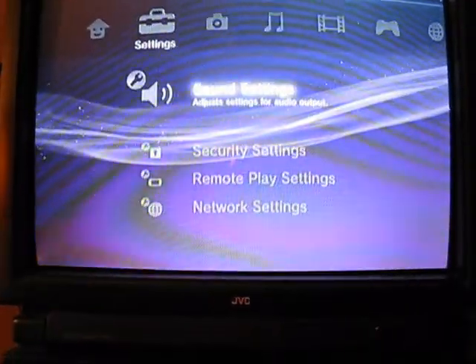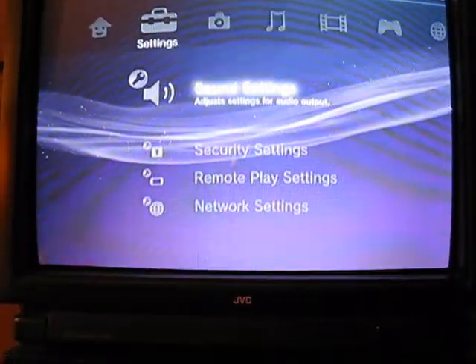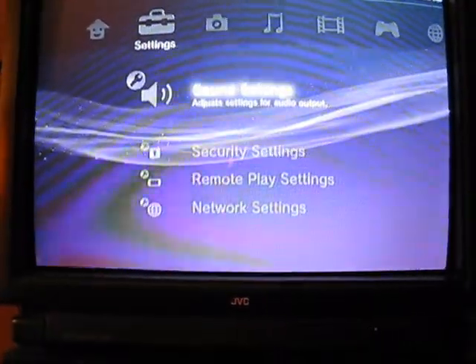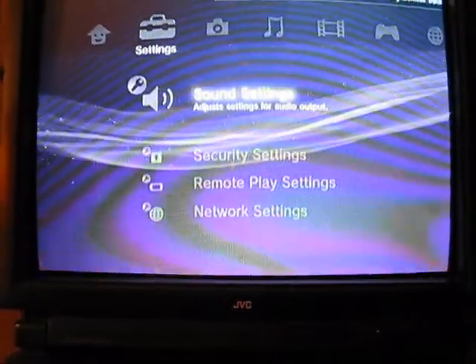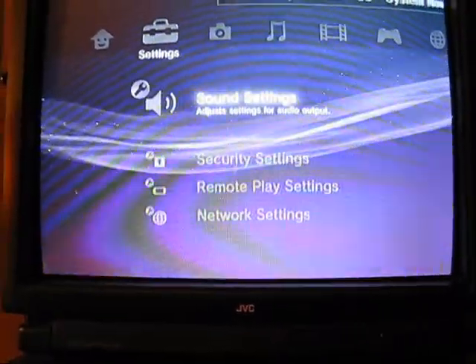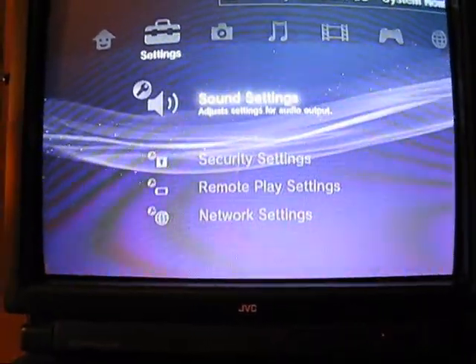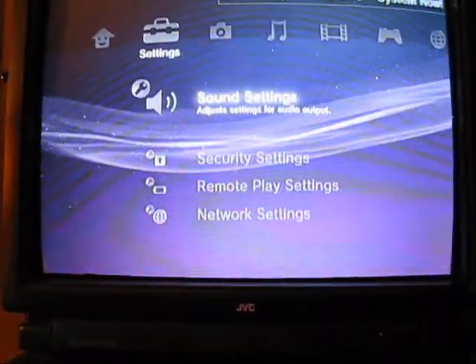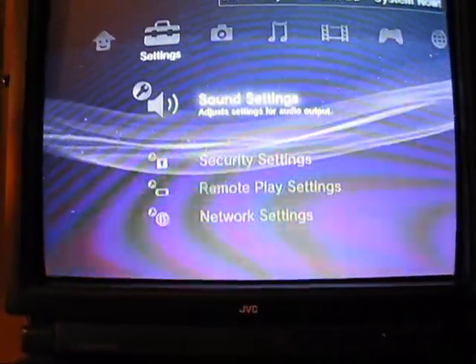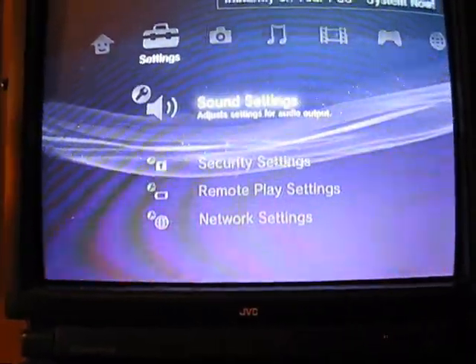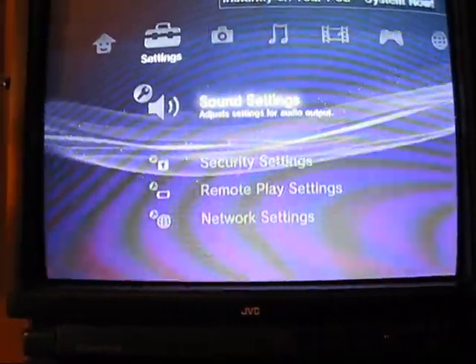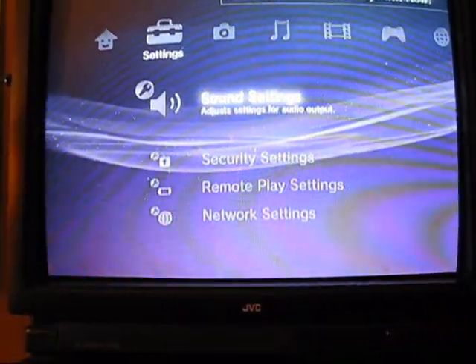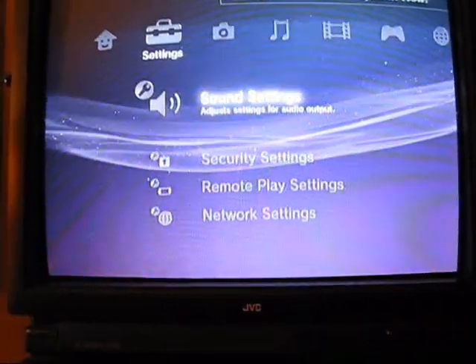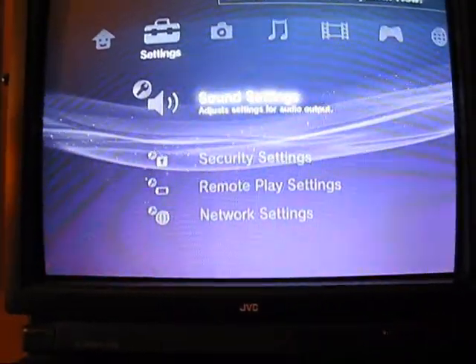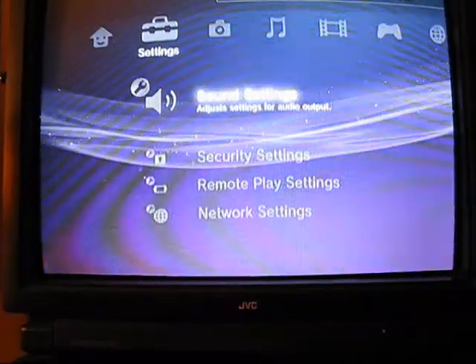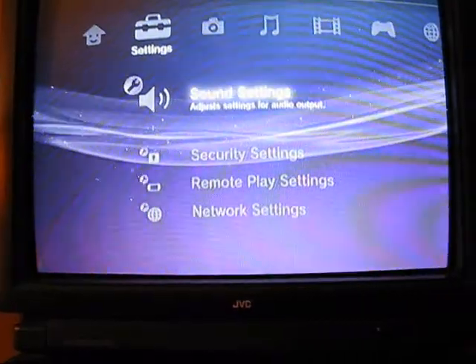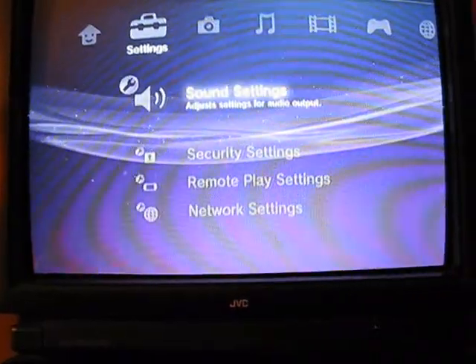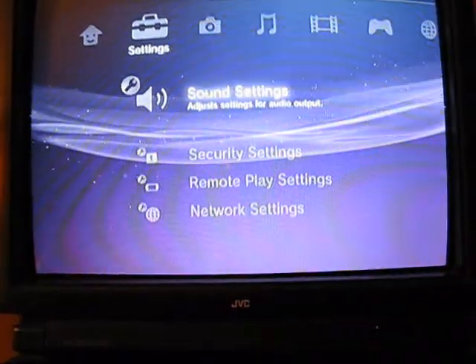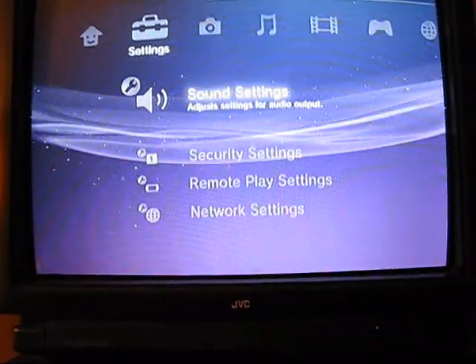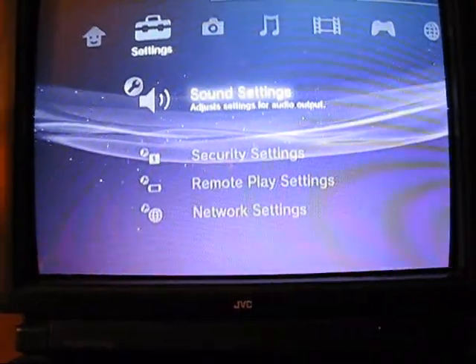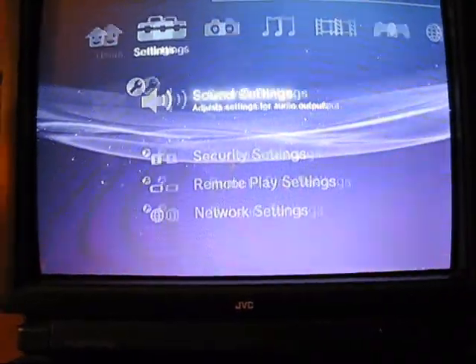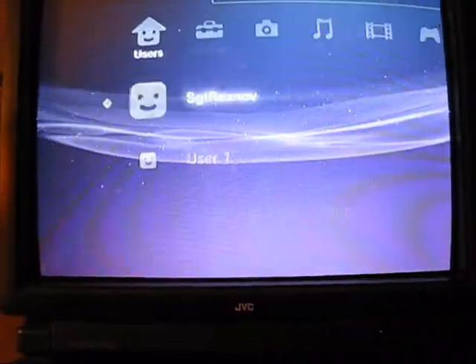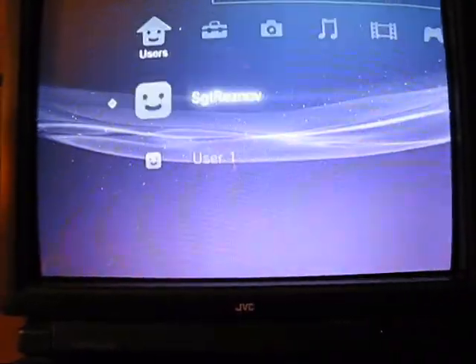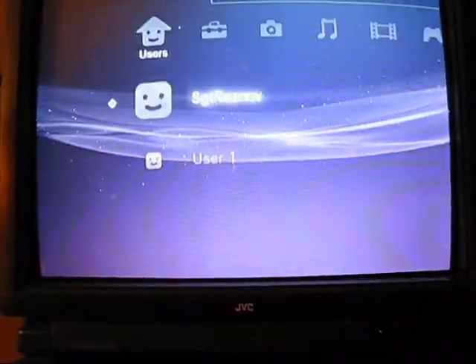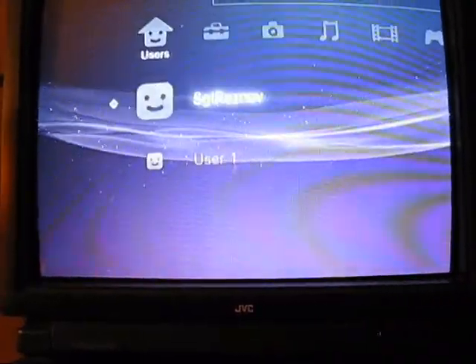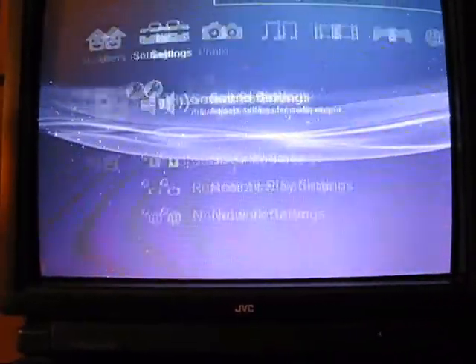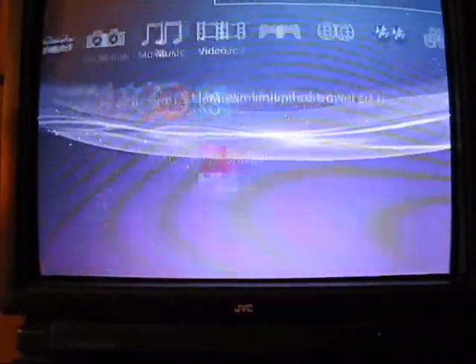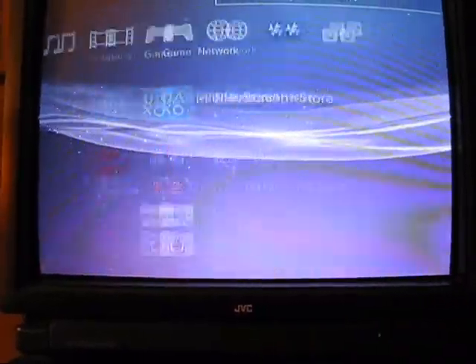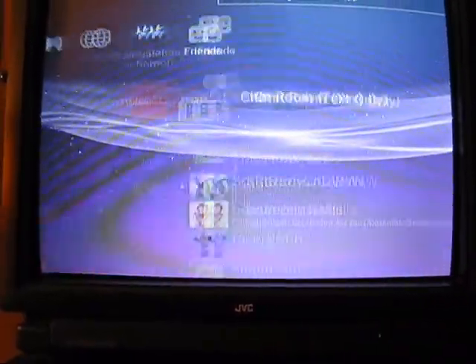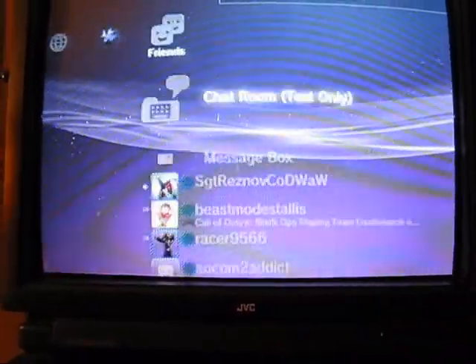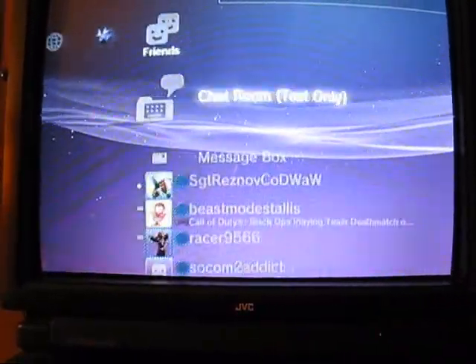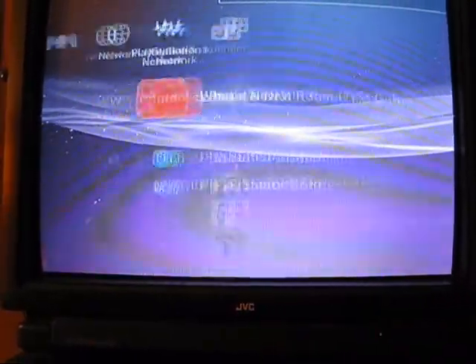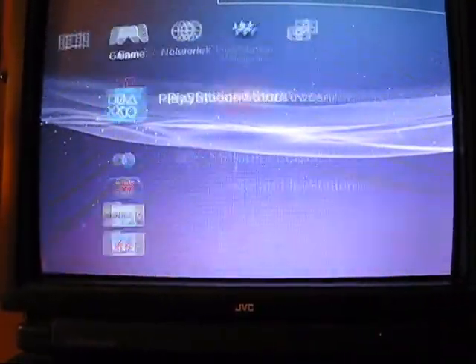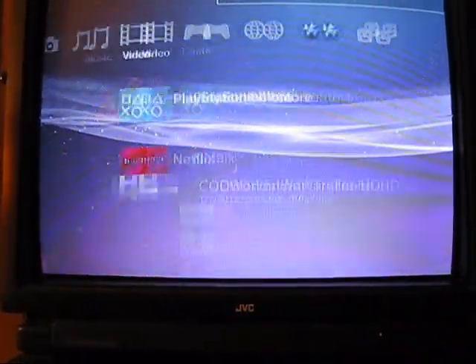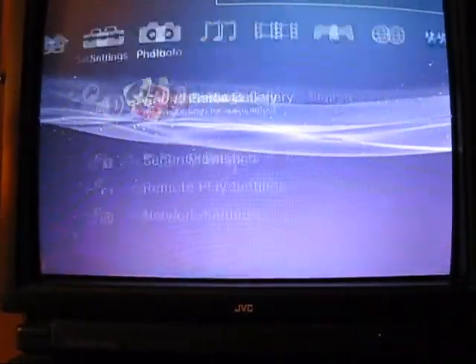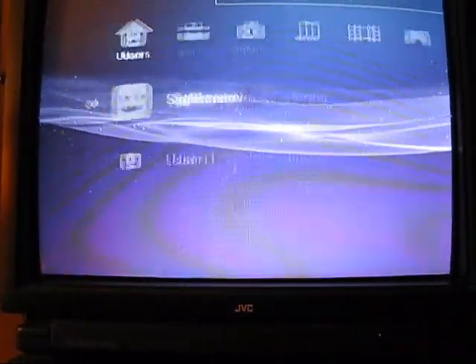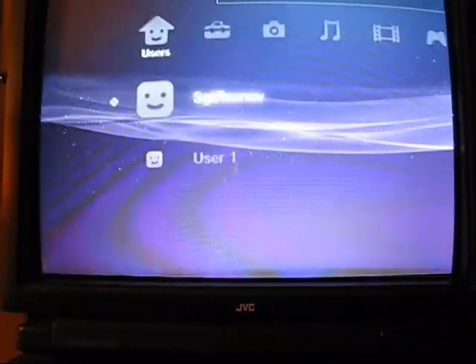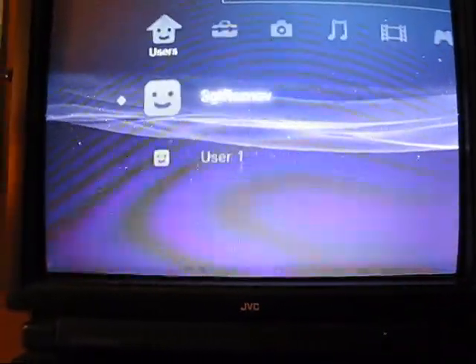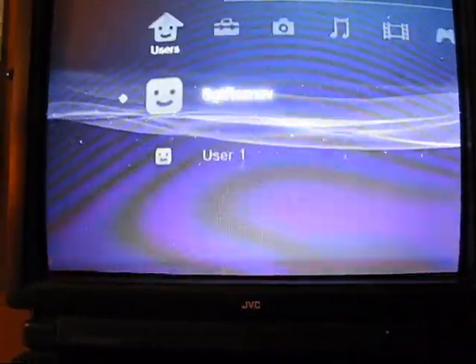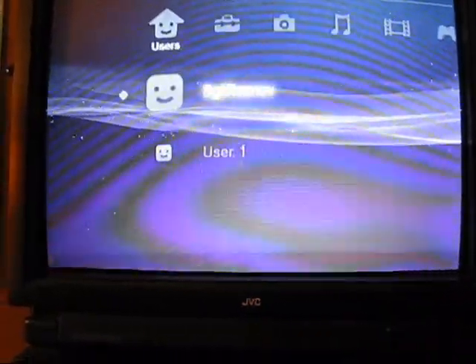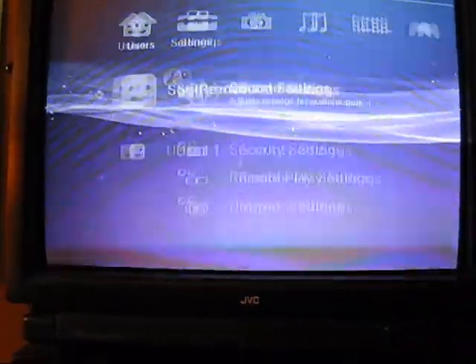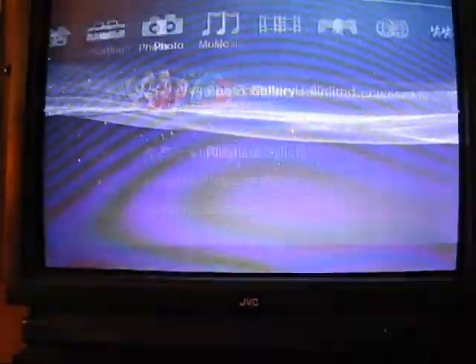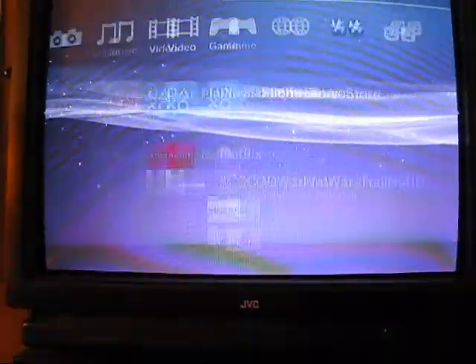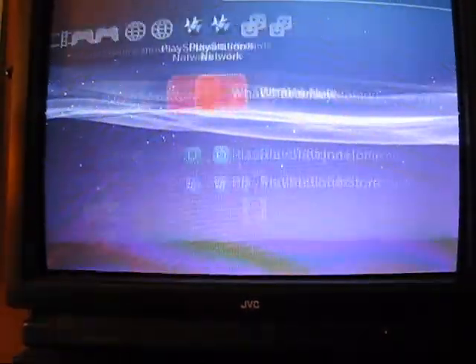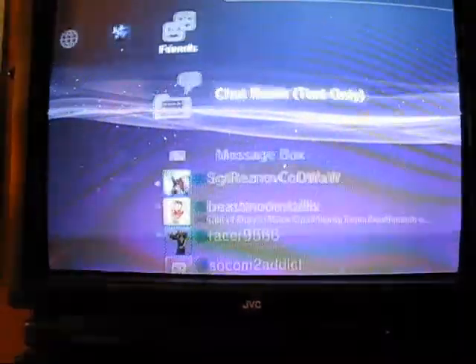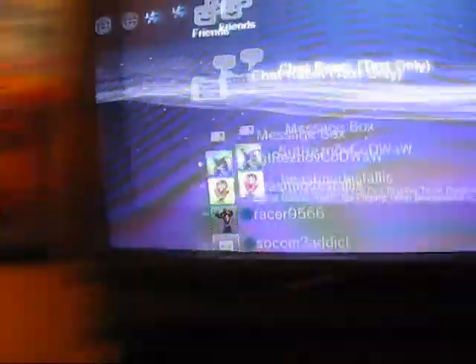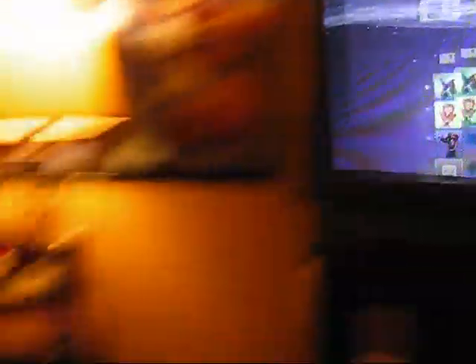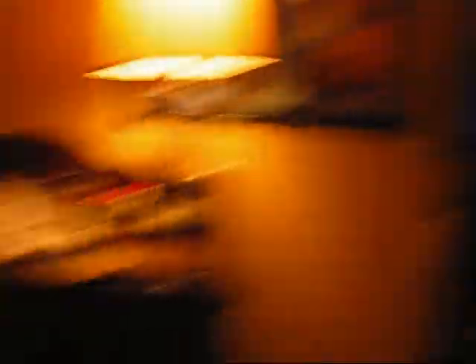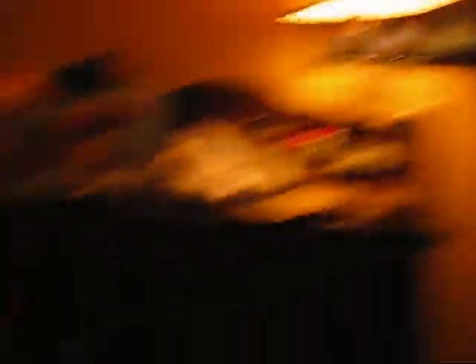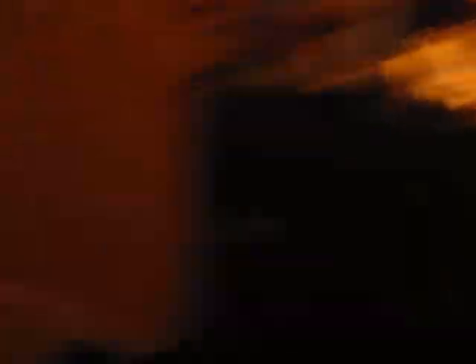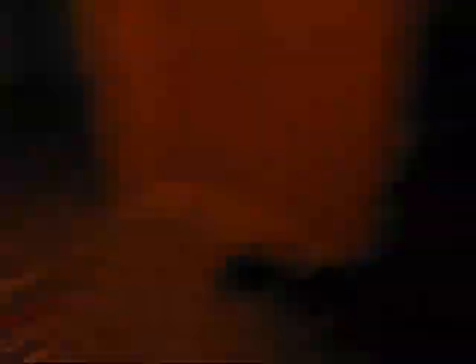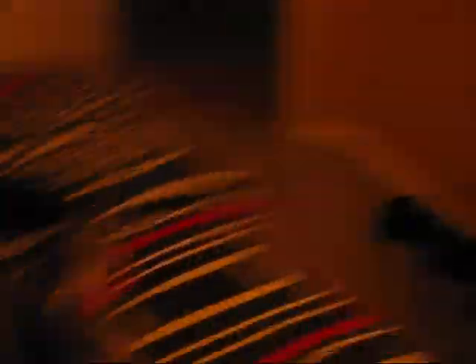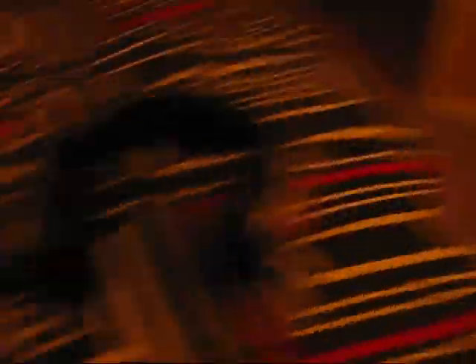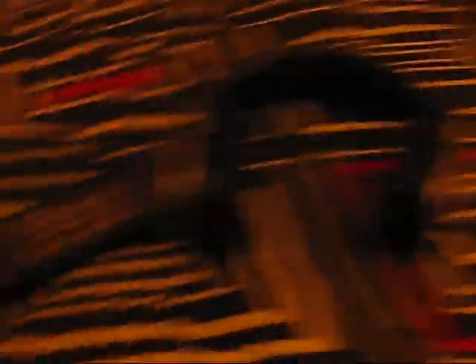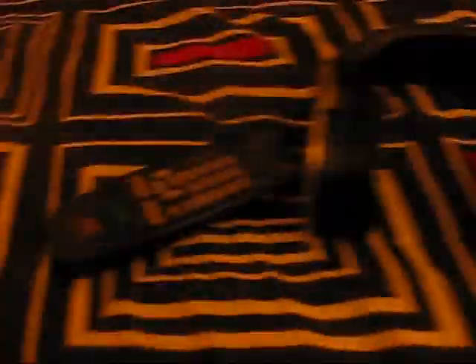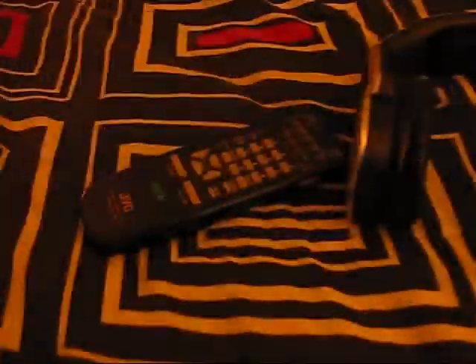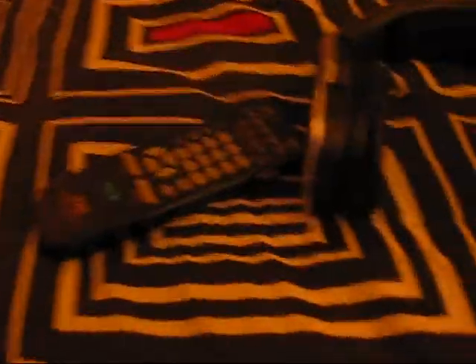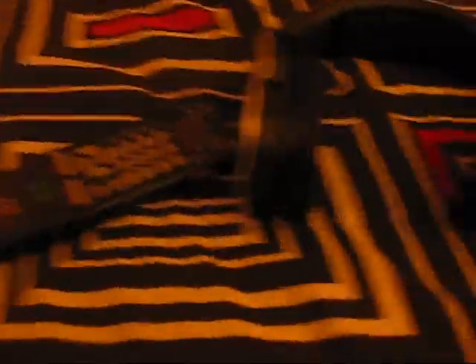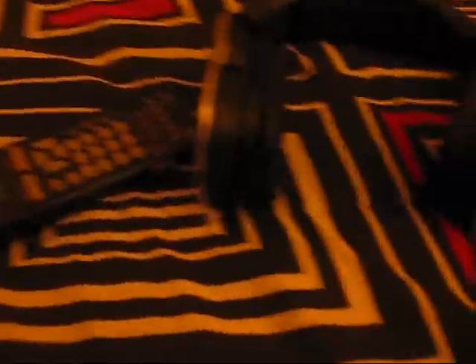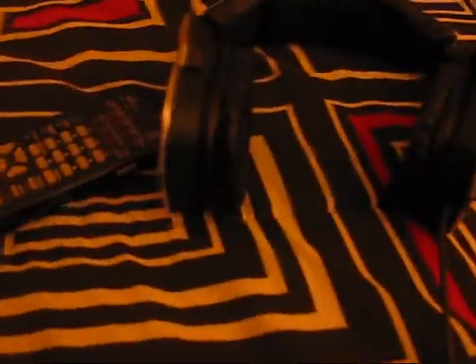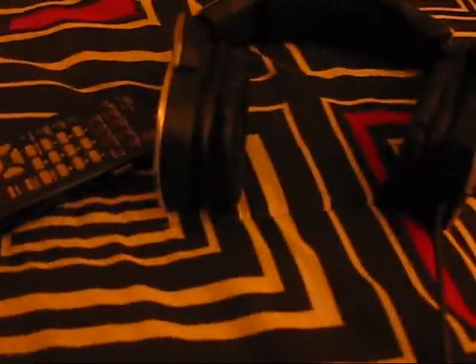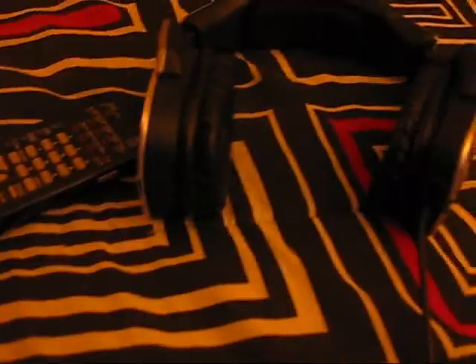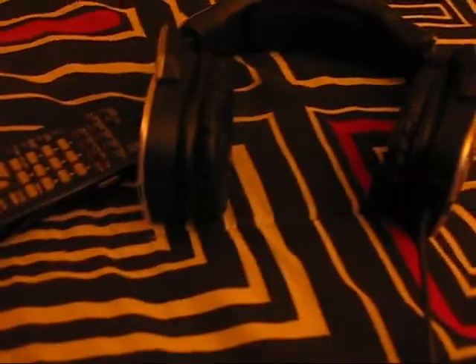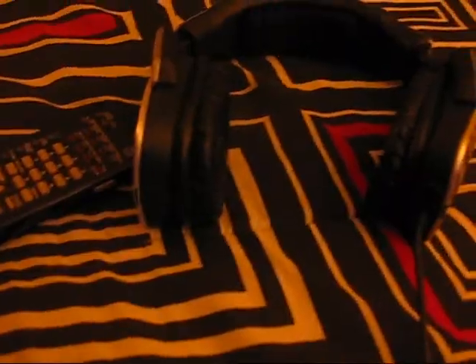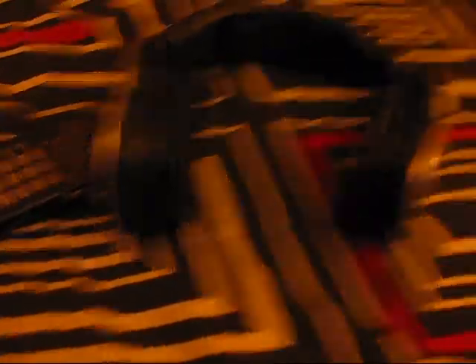Now you see the sound is no longer coming out of the TV, but rather it is coming out of the headset.